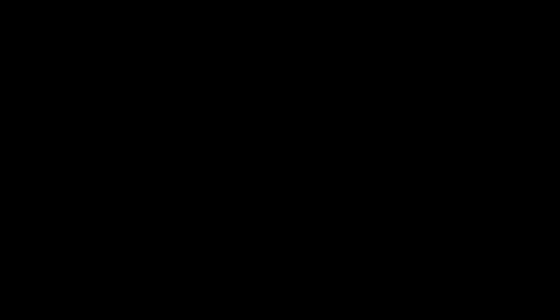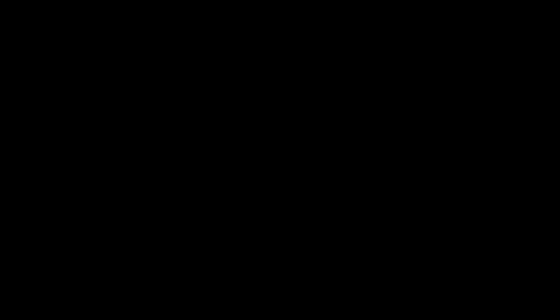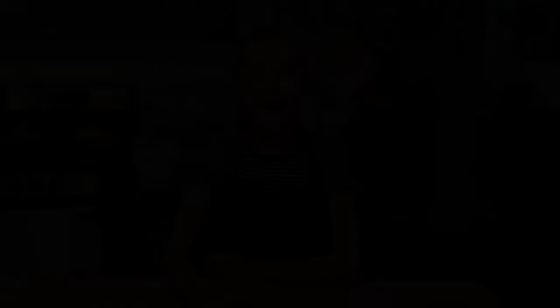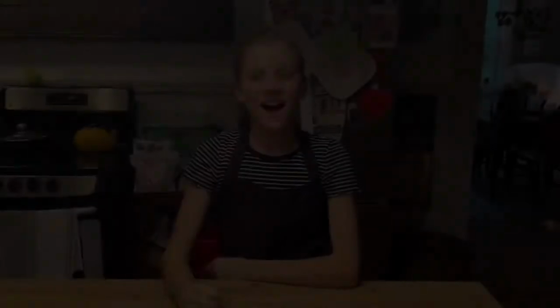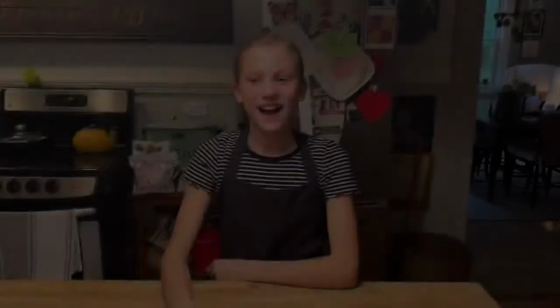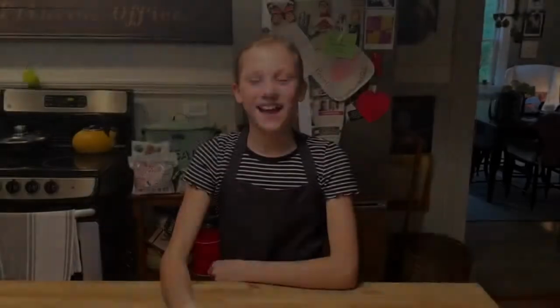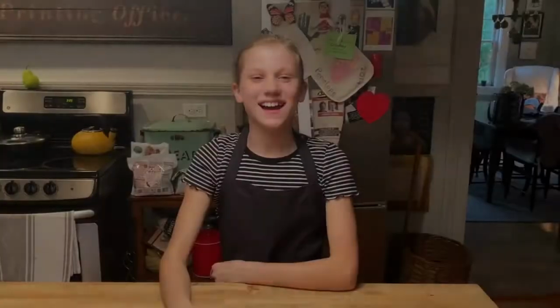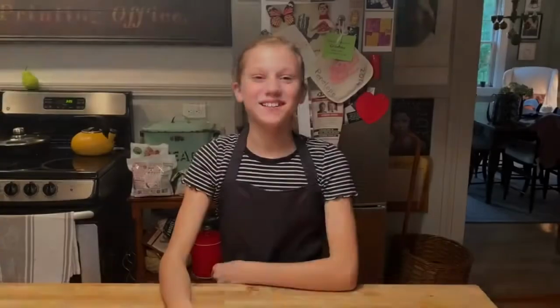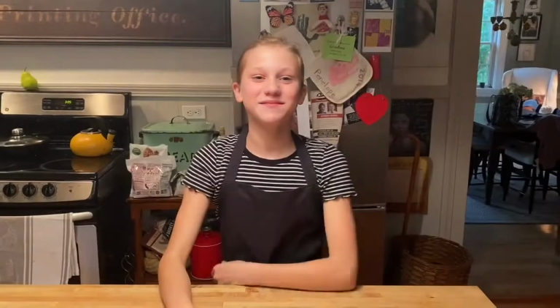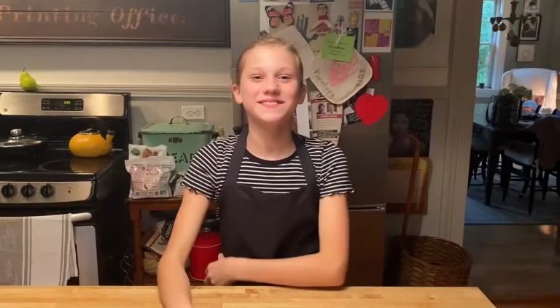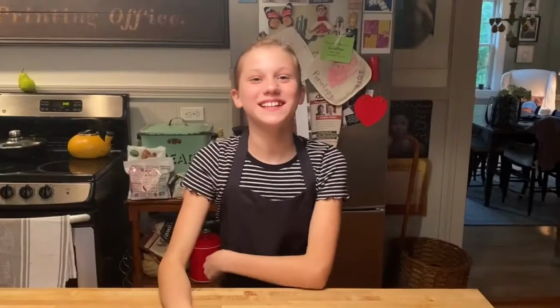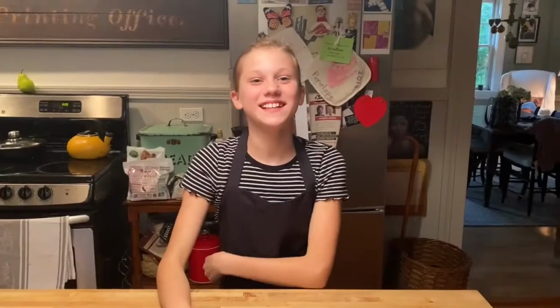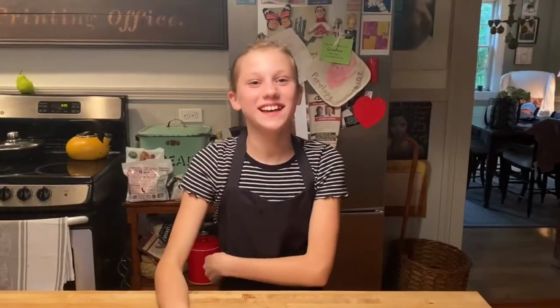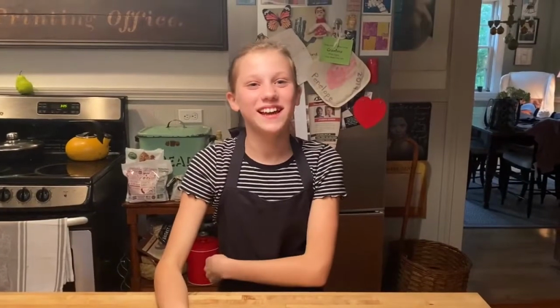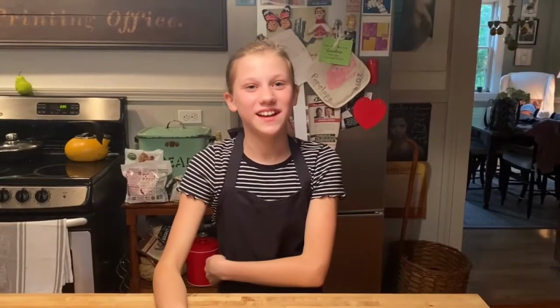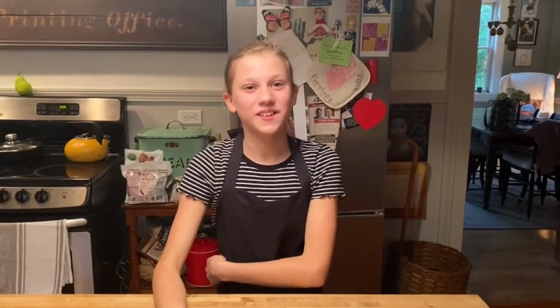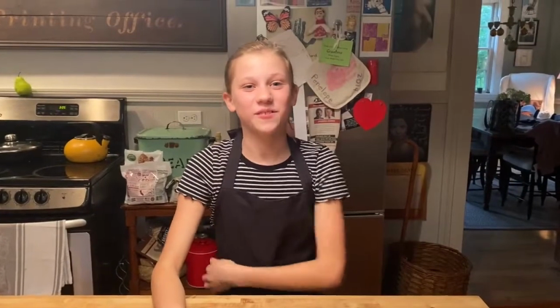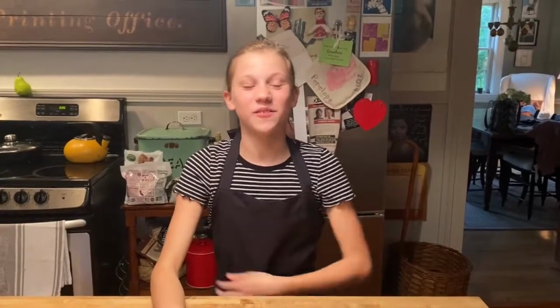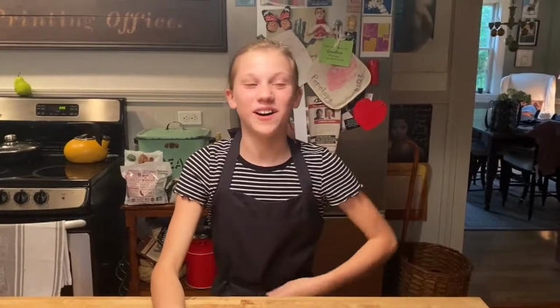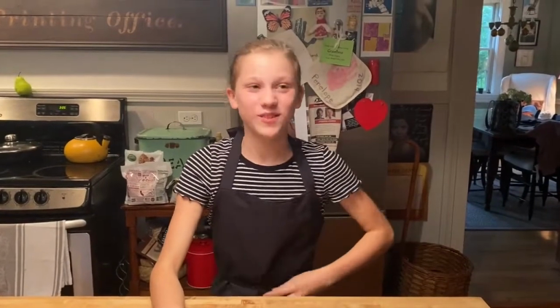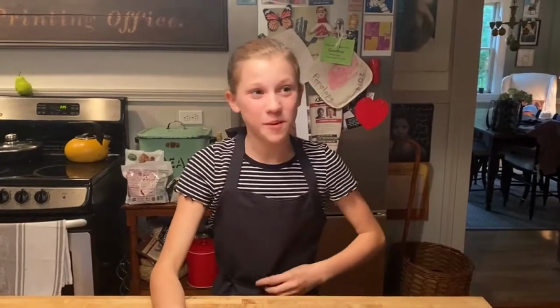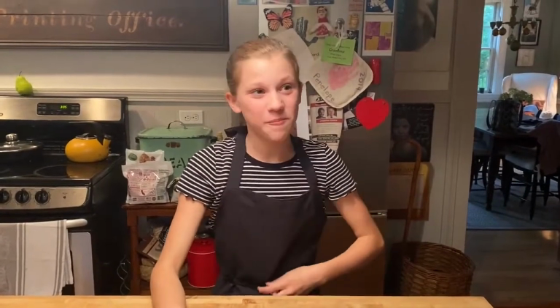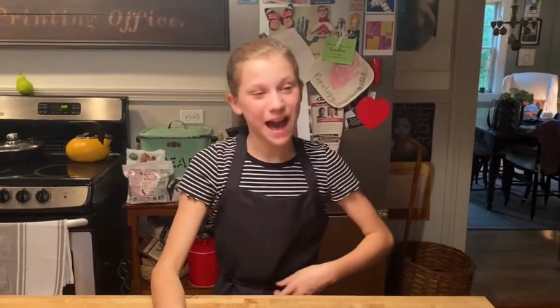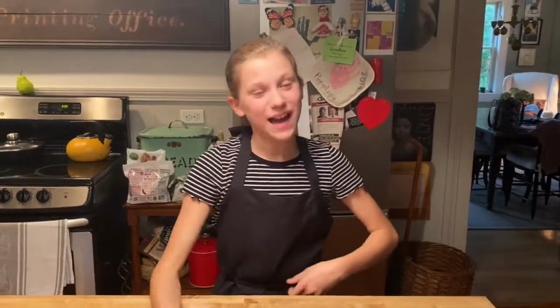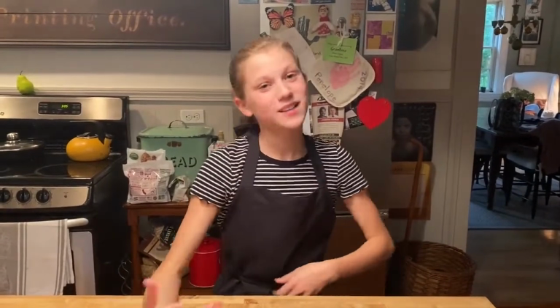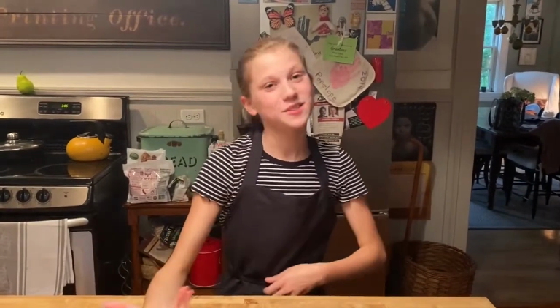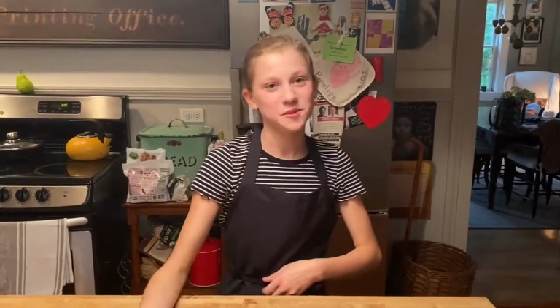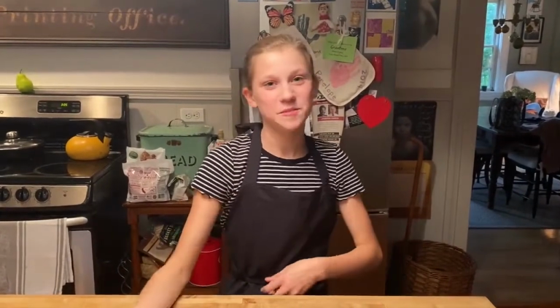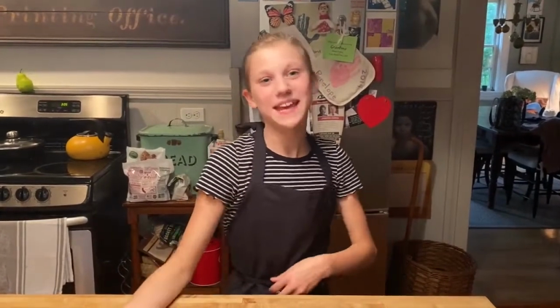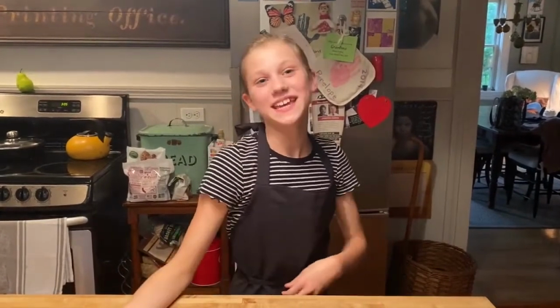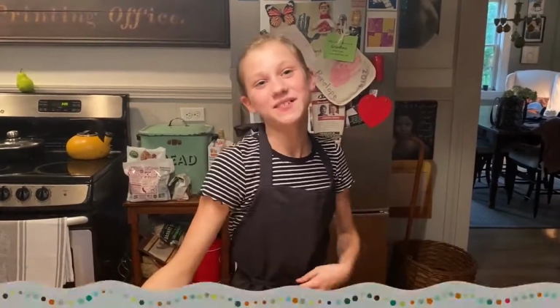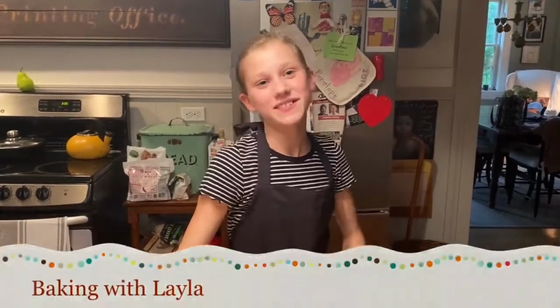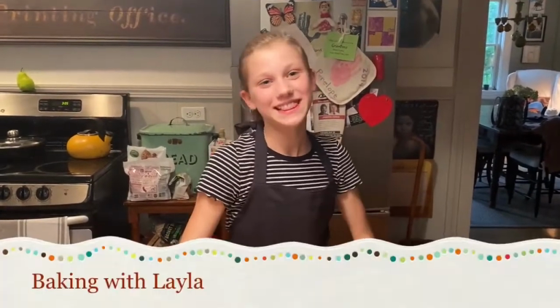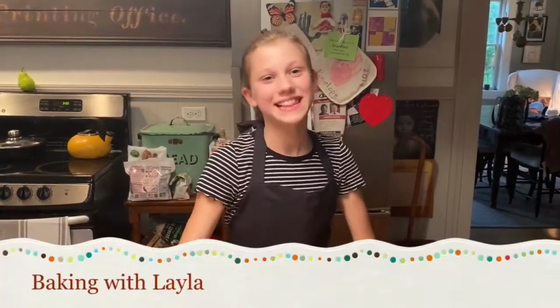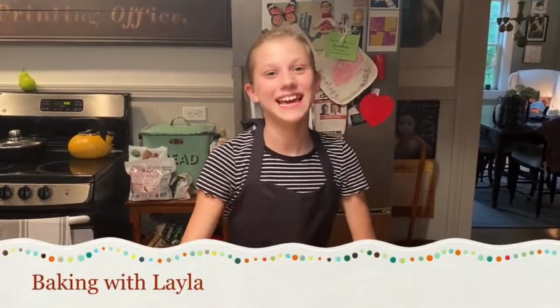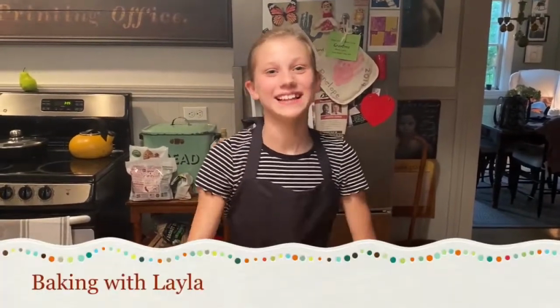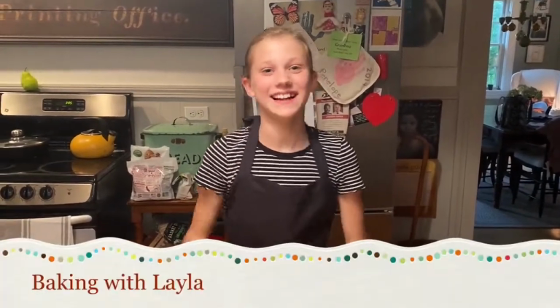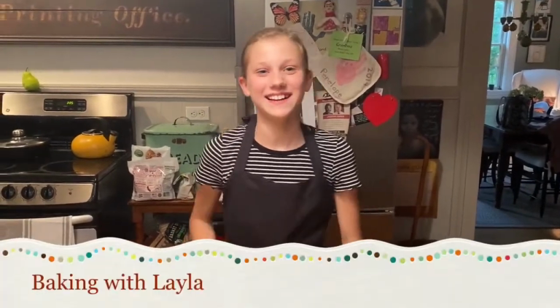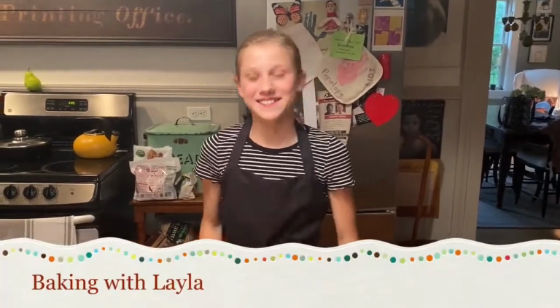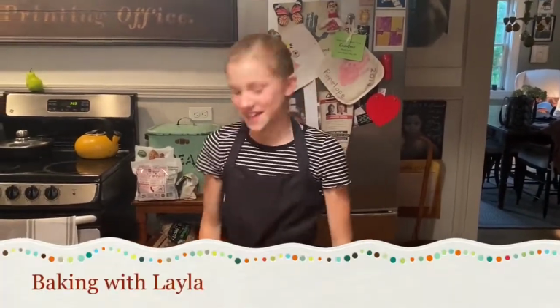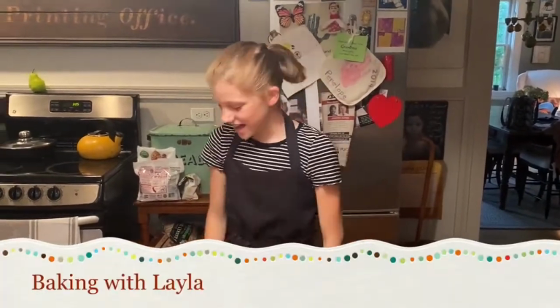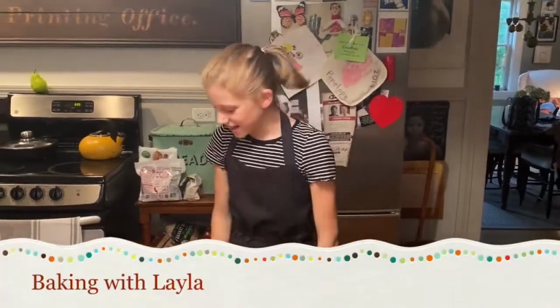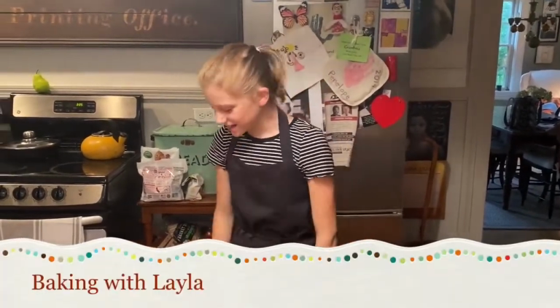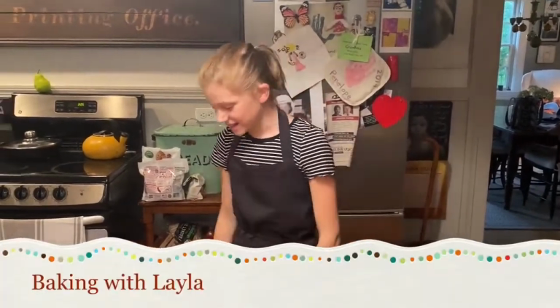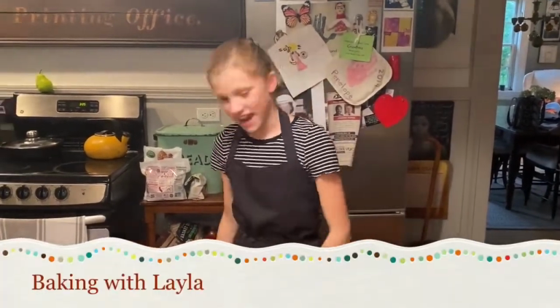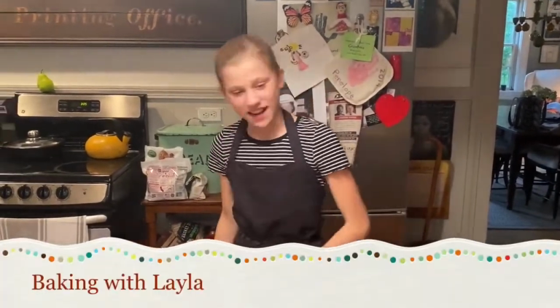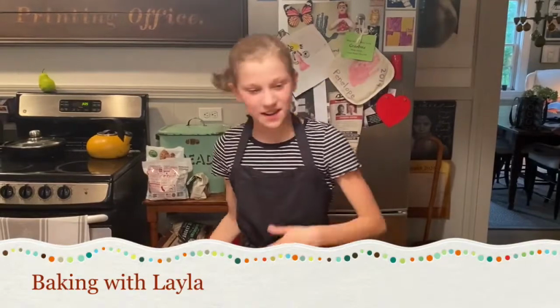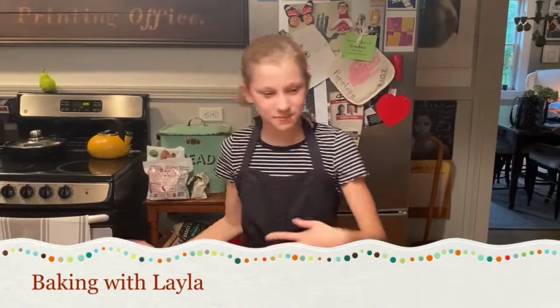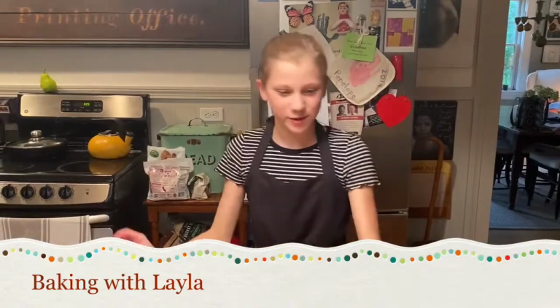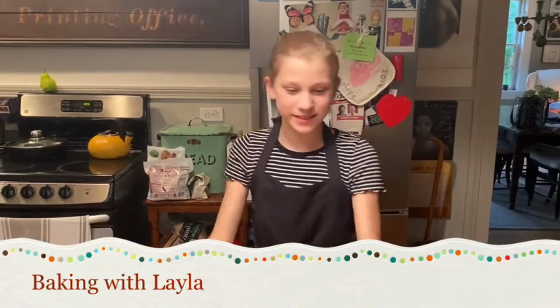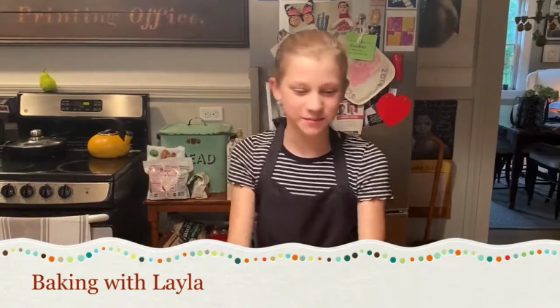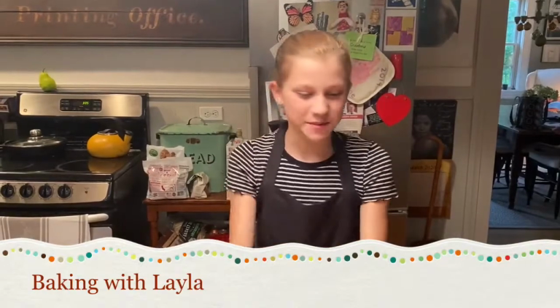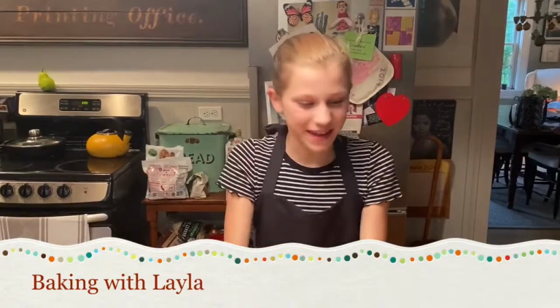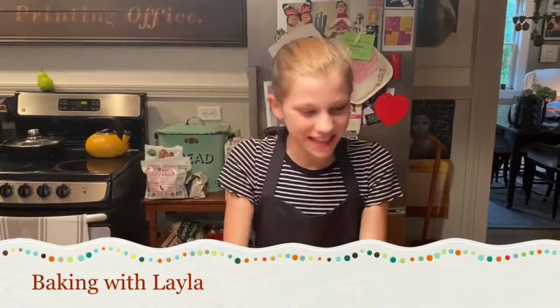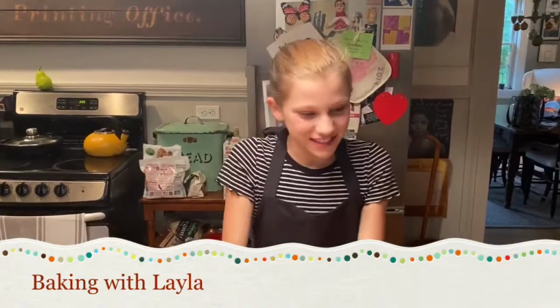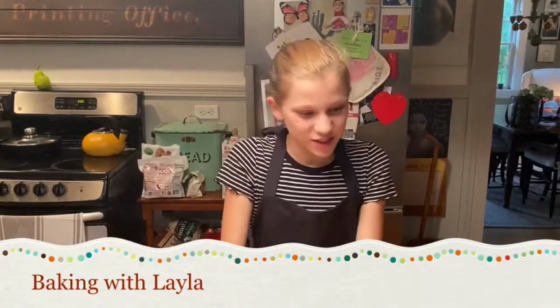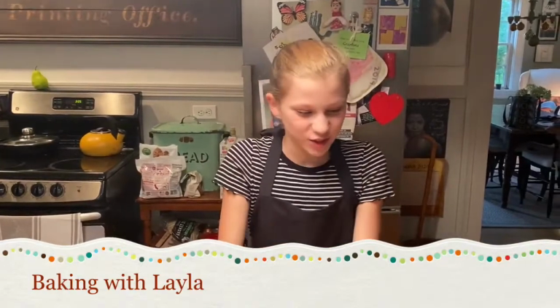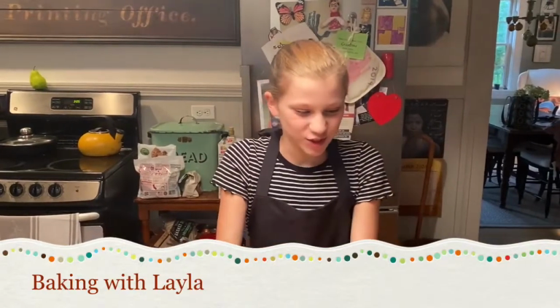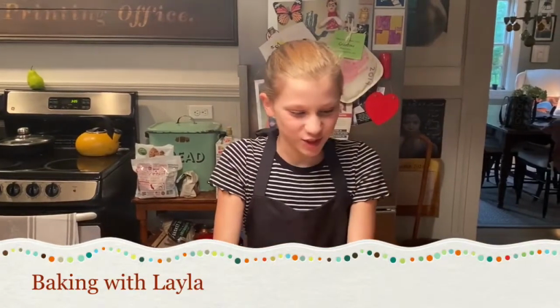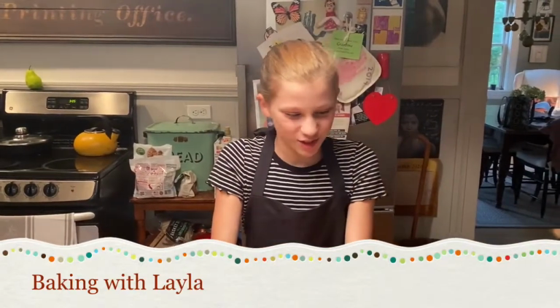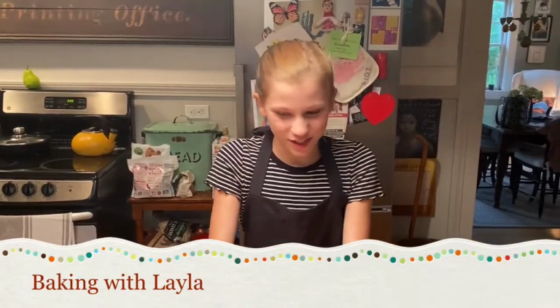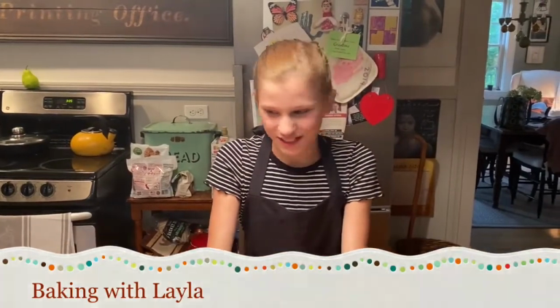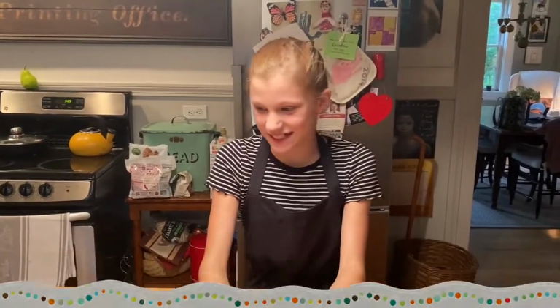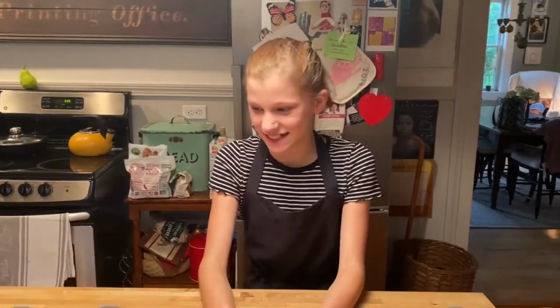Hi, I'm Layla and welcome back to Baking with Layla. Today I'm going to be making sugar cookies.